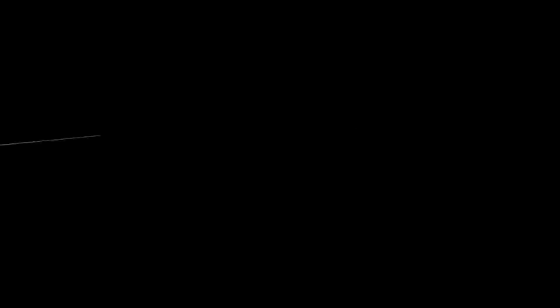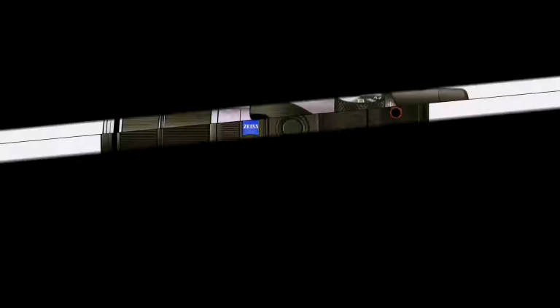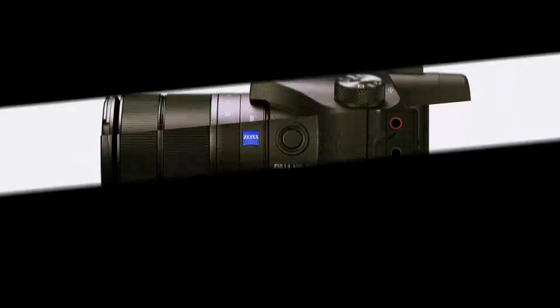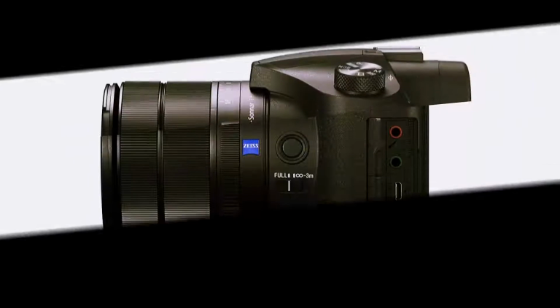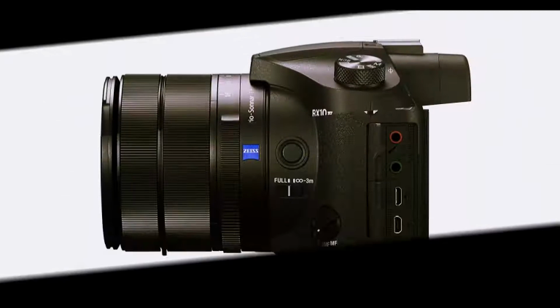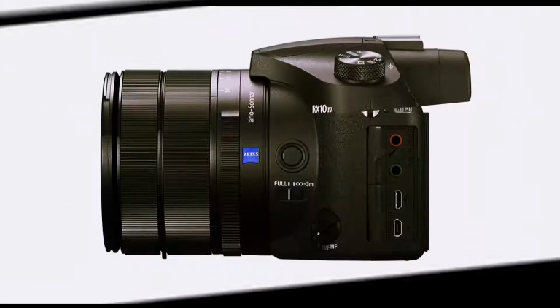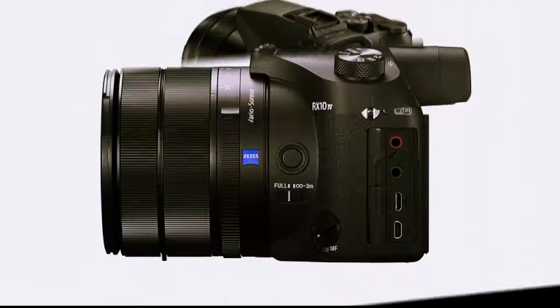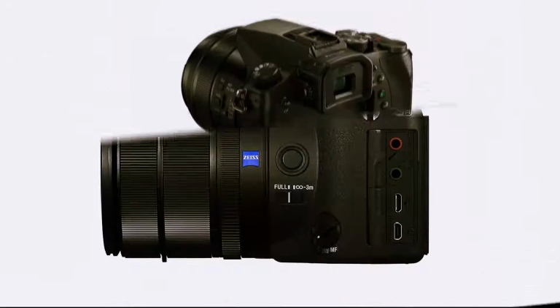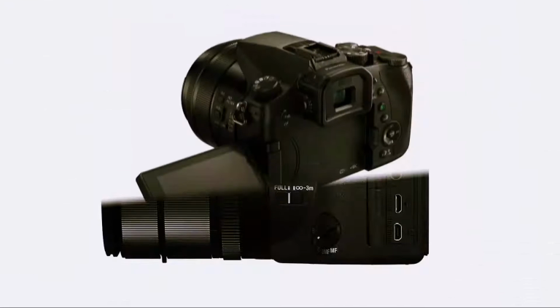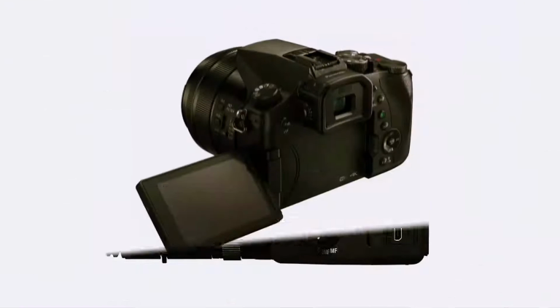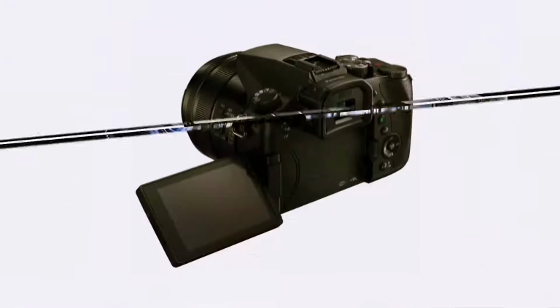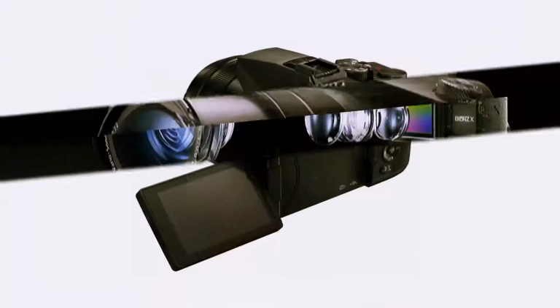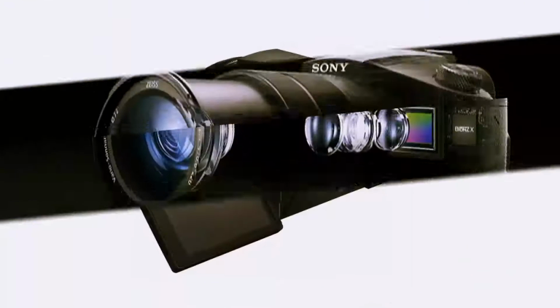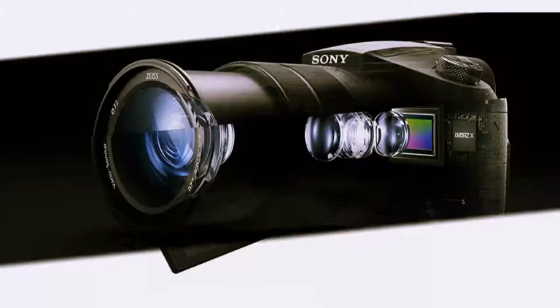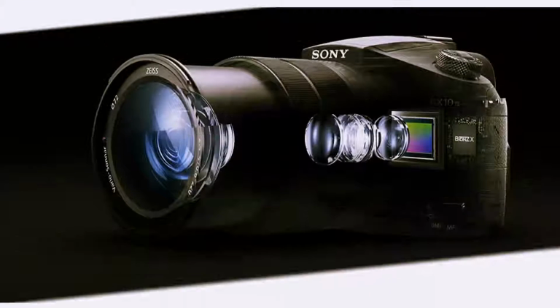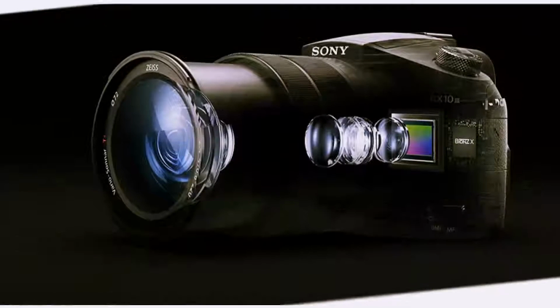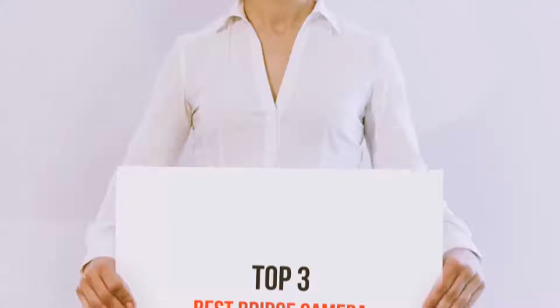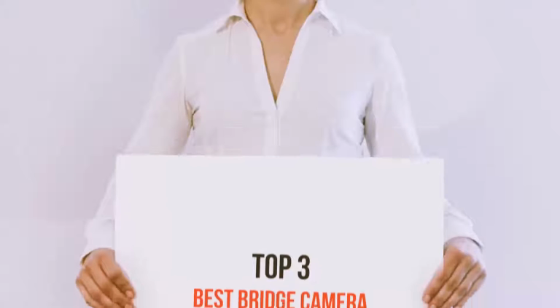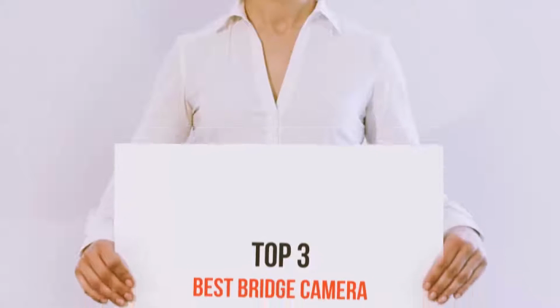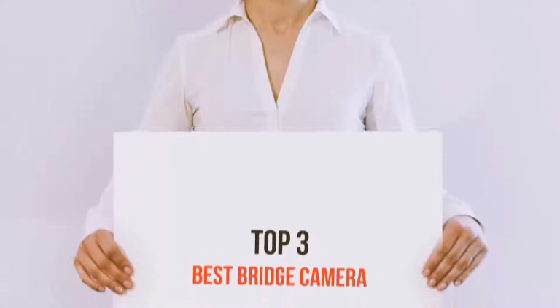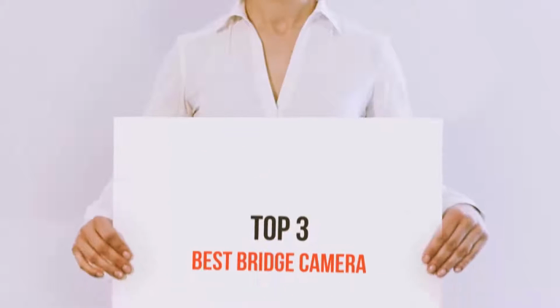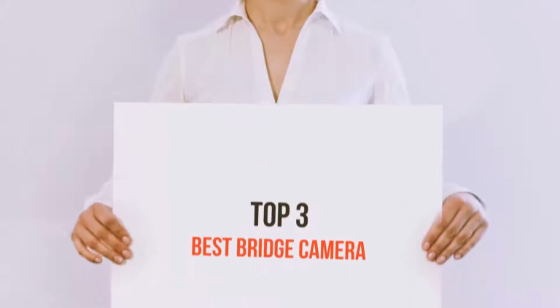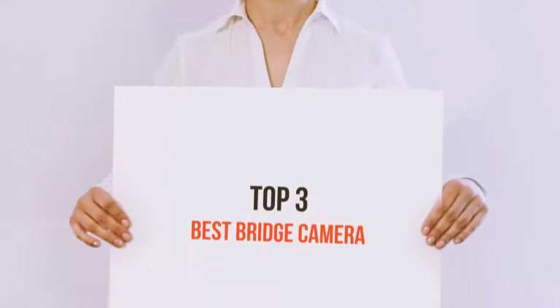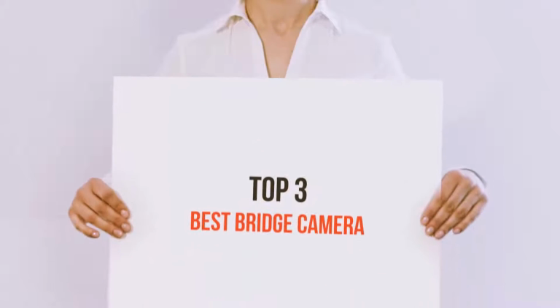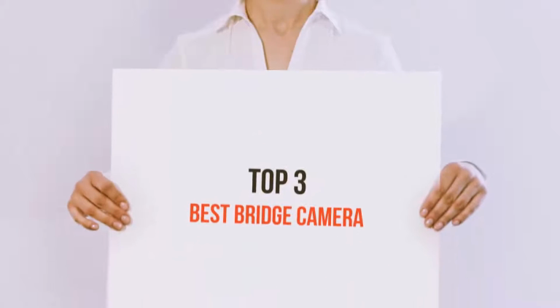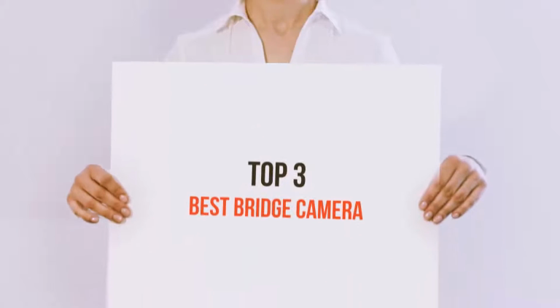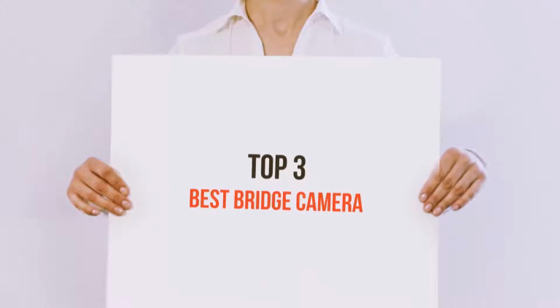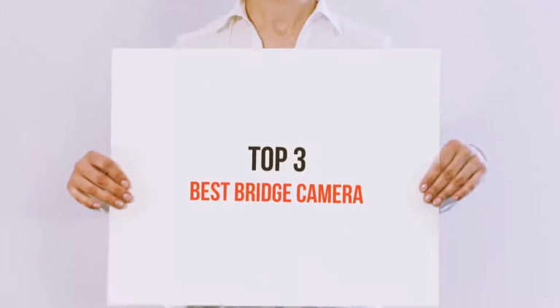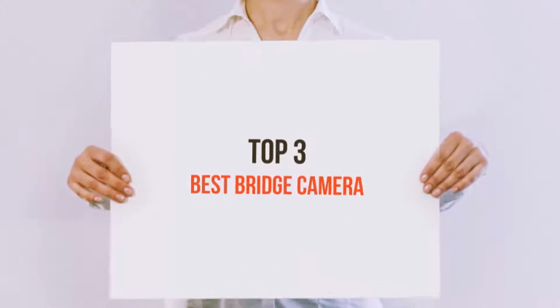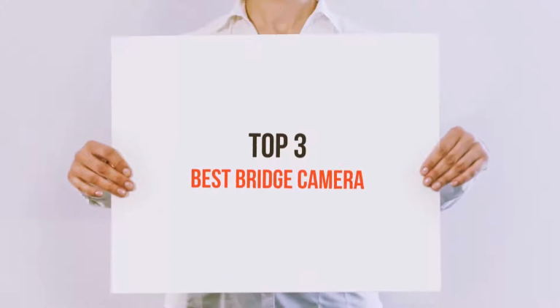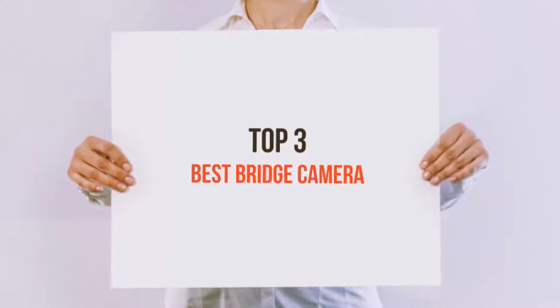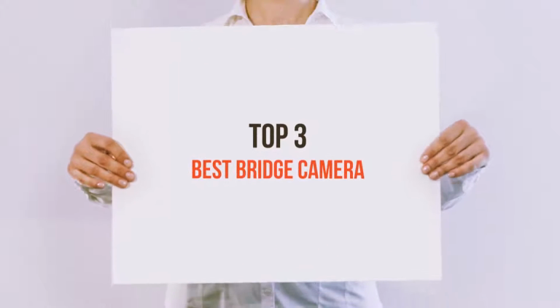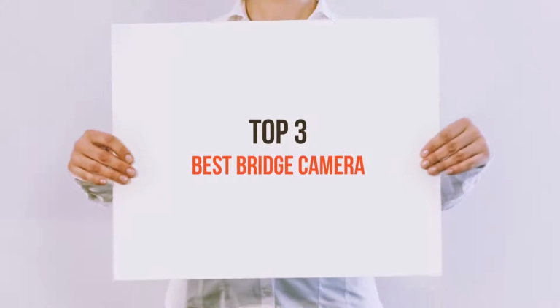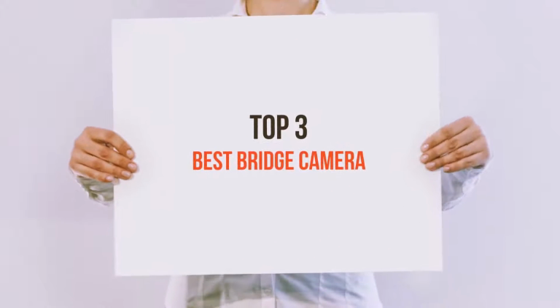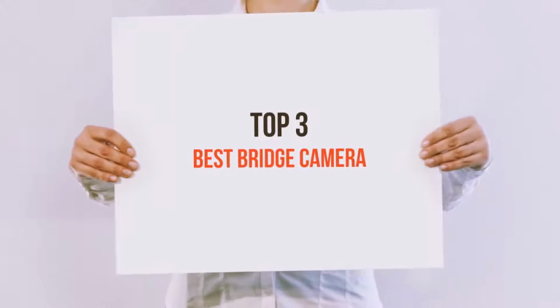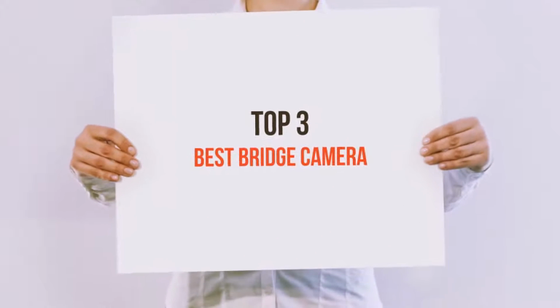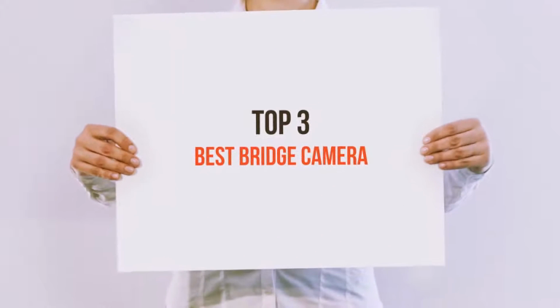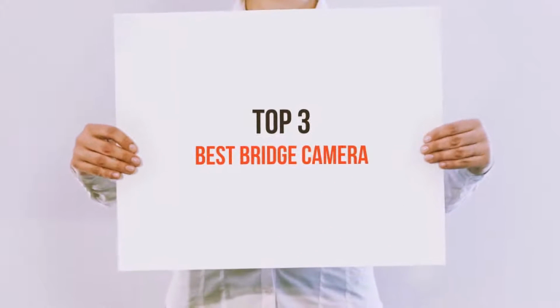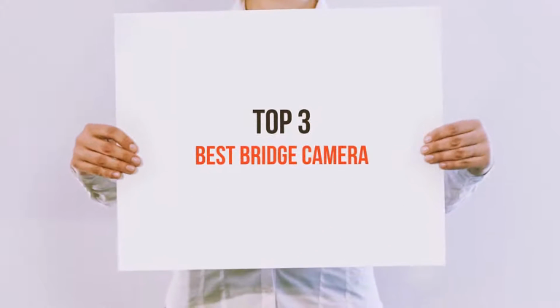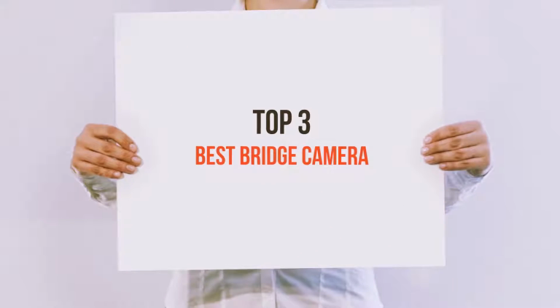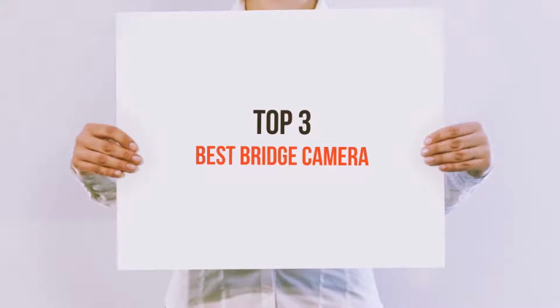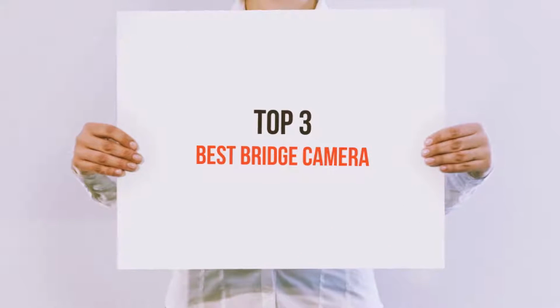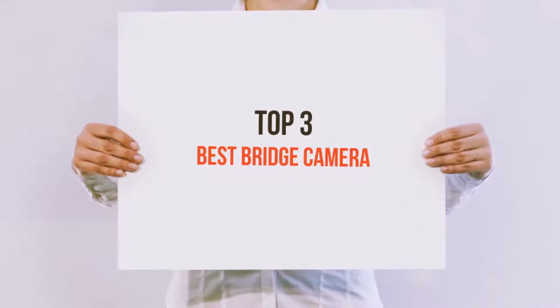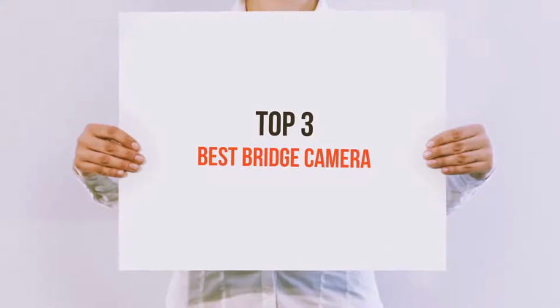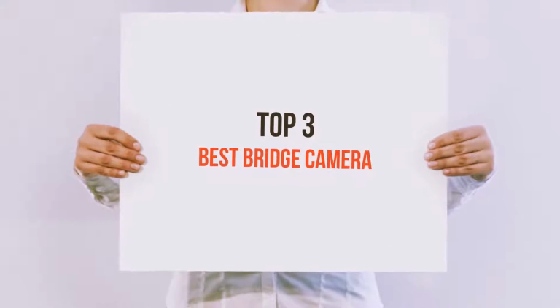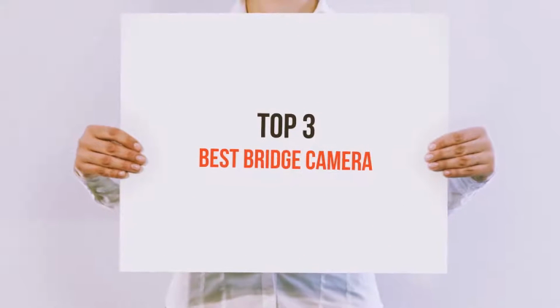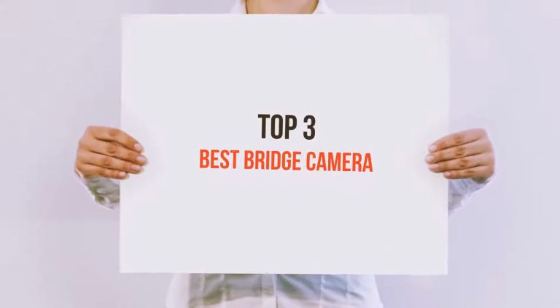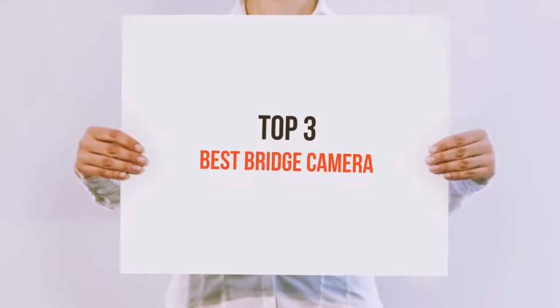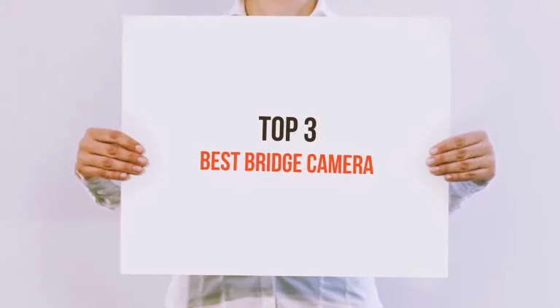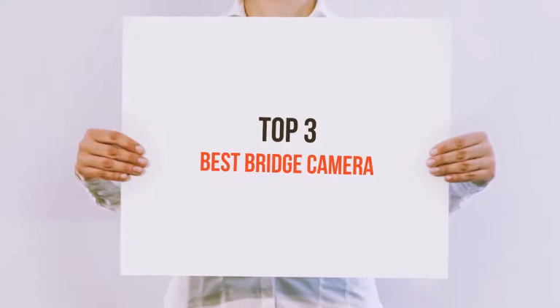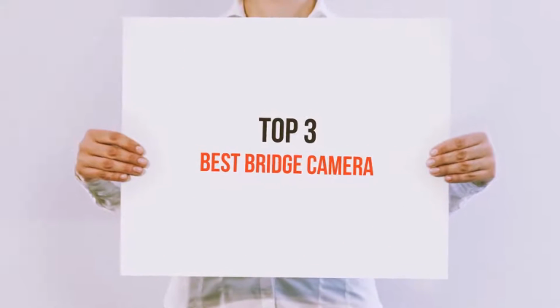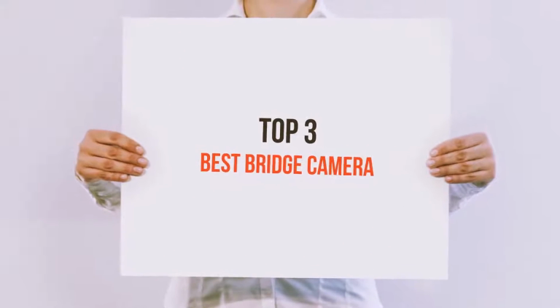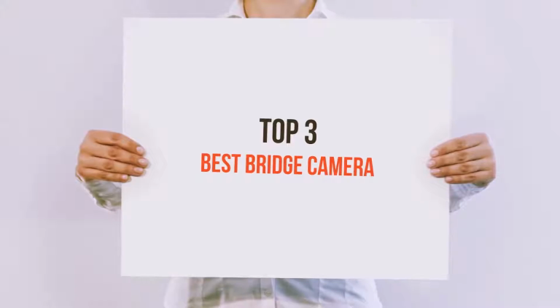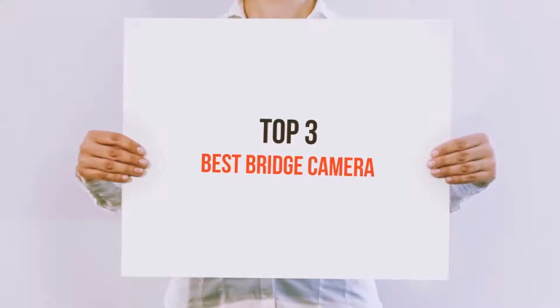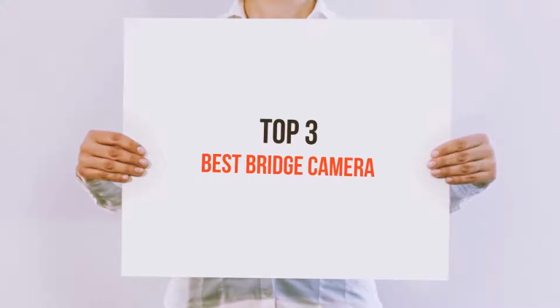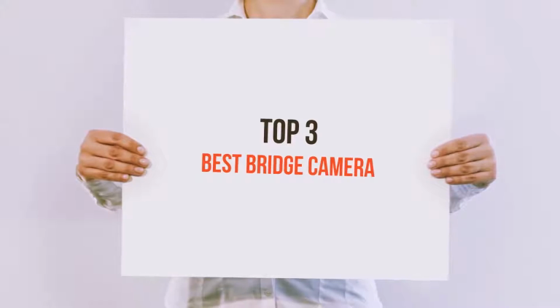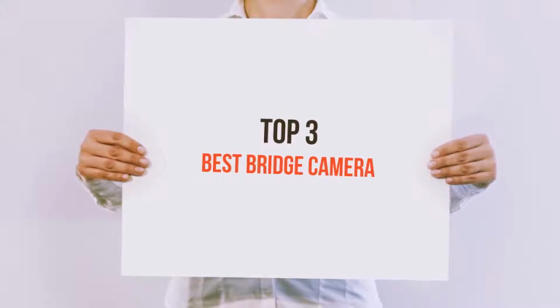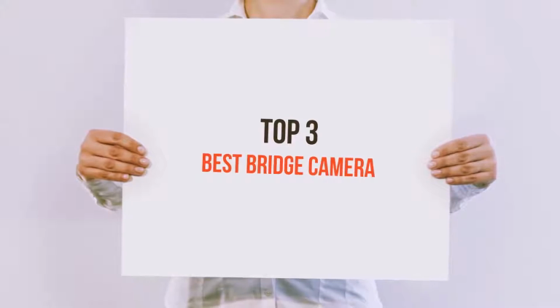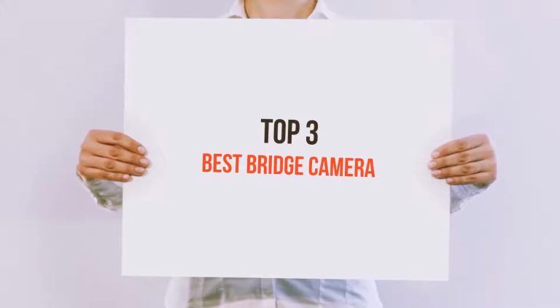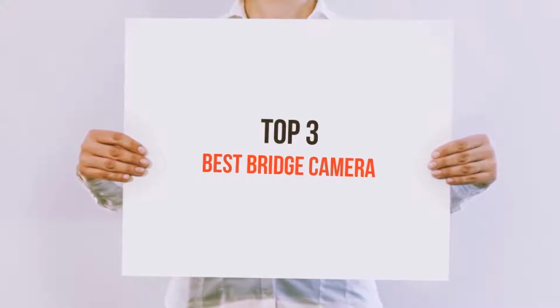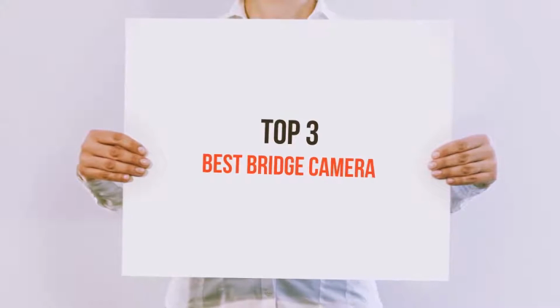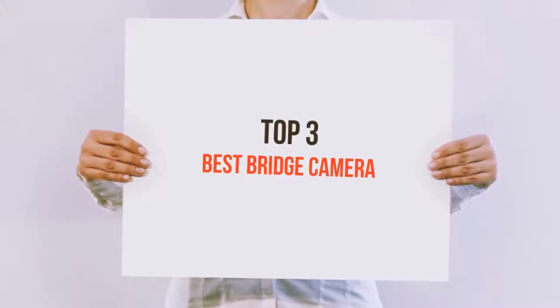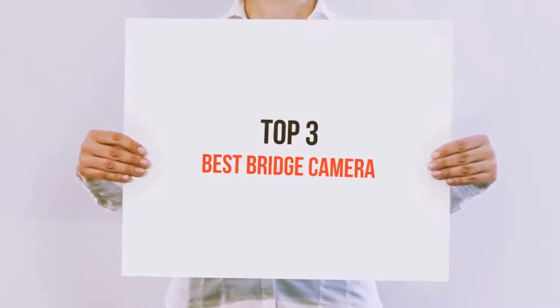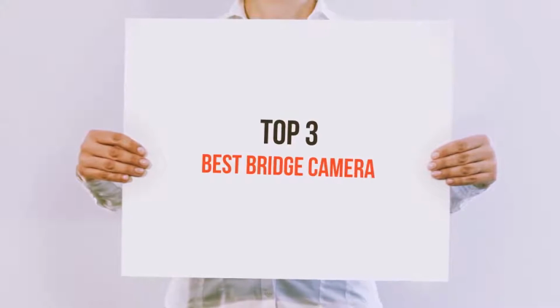Hi everyone, welcome back to my channel. Today I'm gonna talk about the top three best bridge cameras.